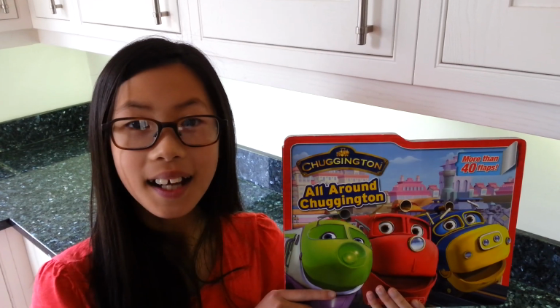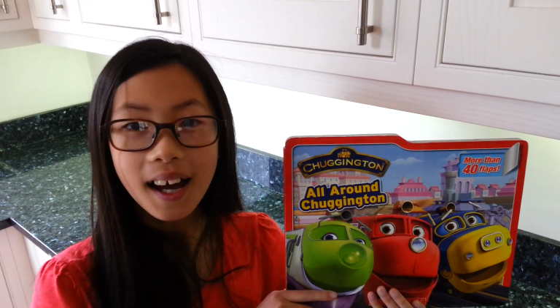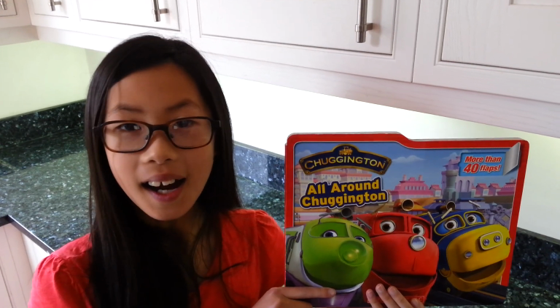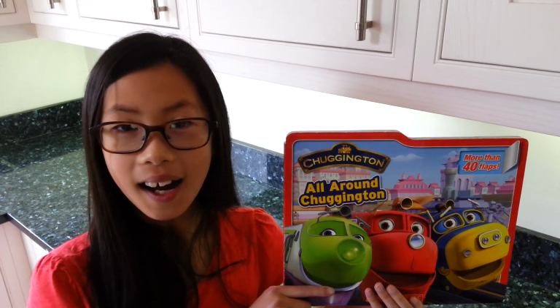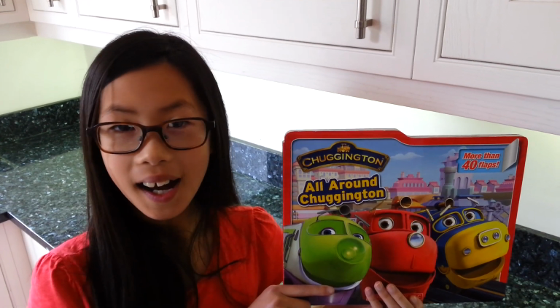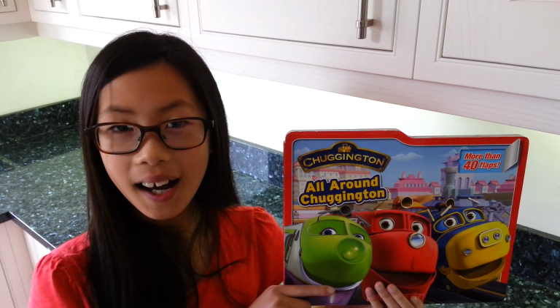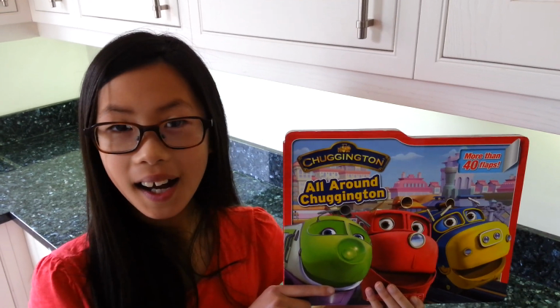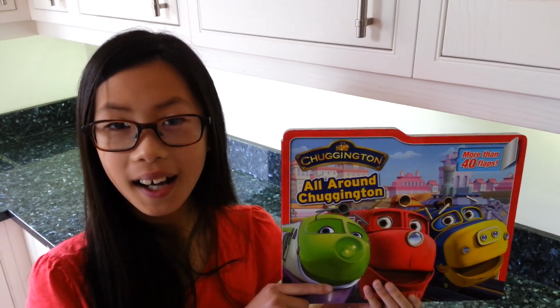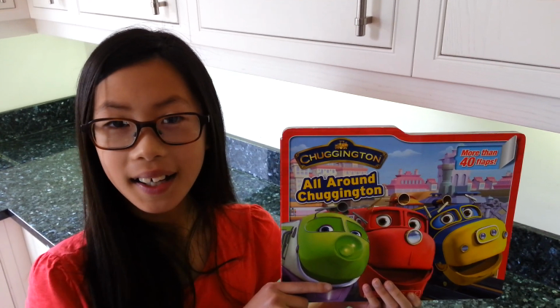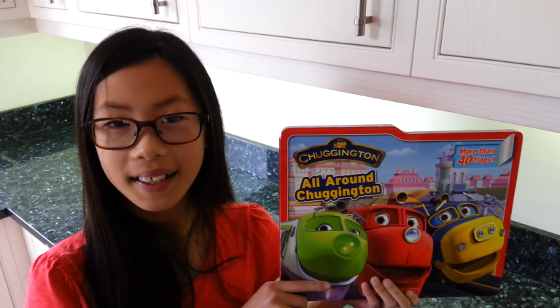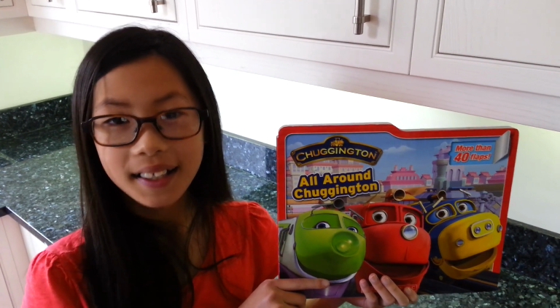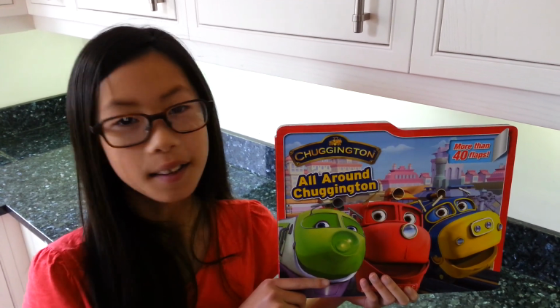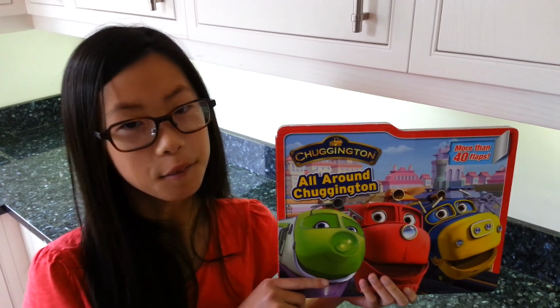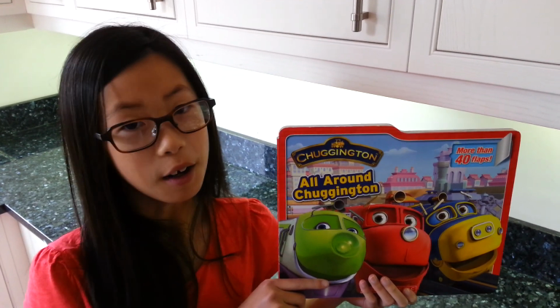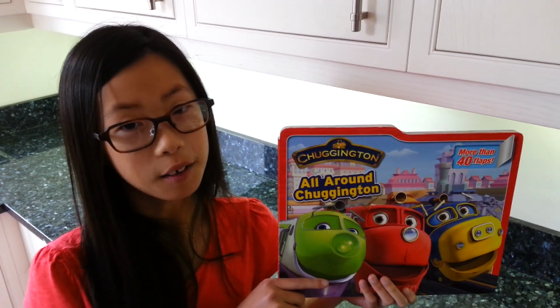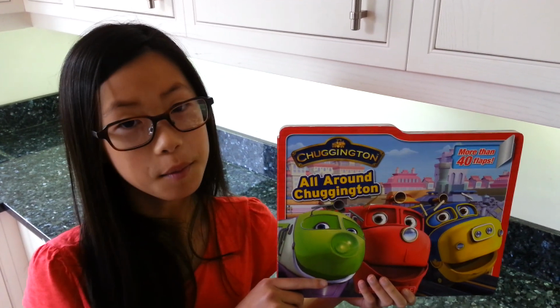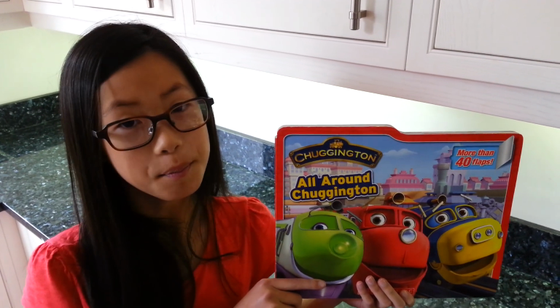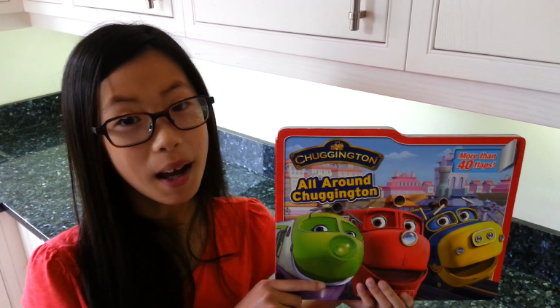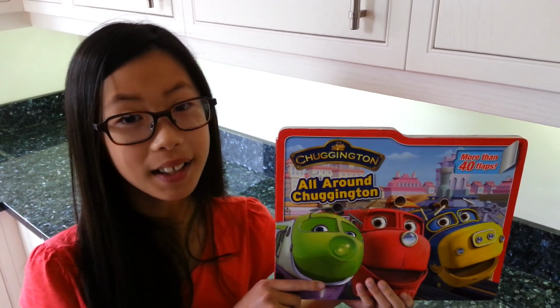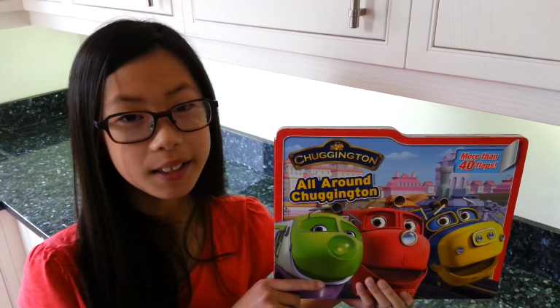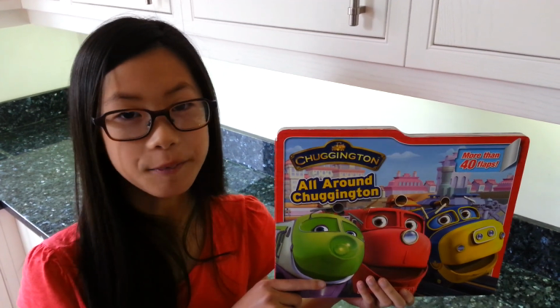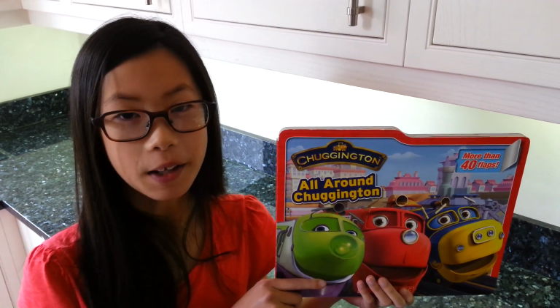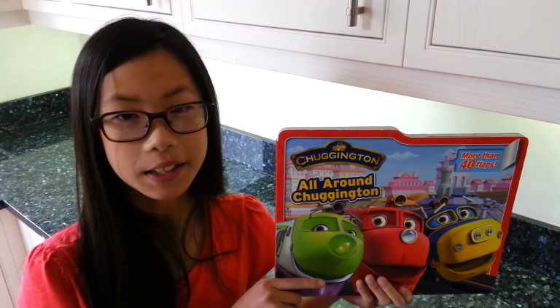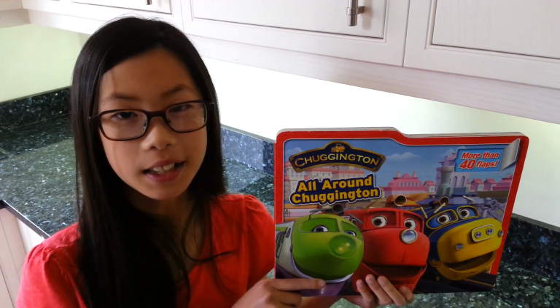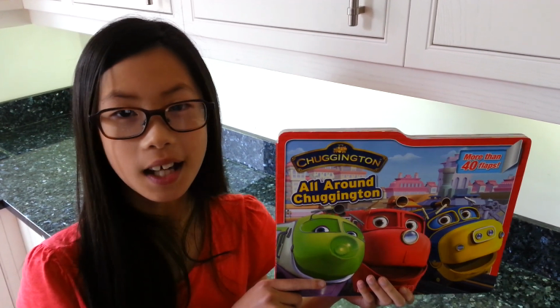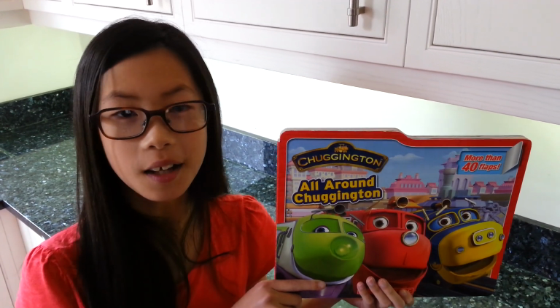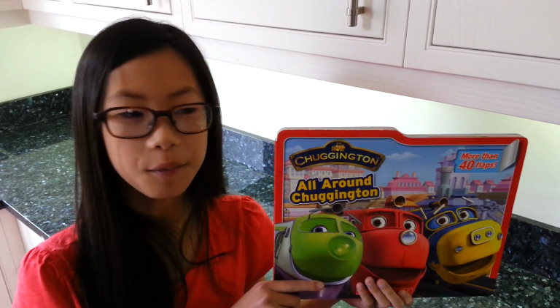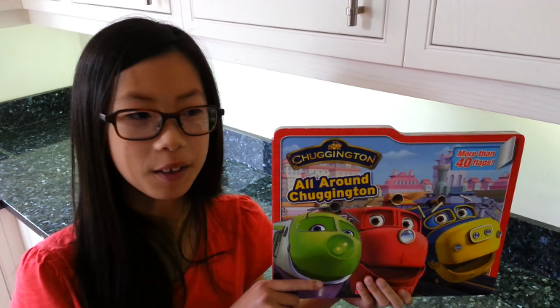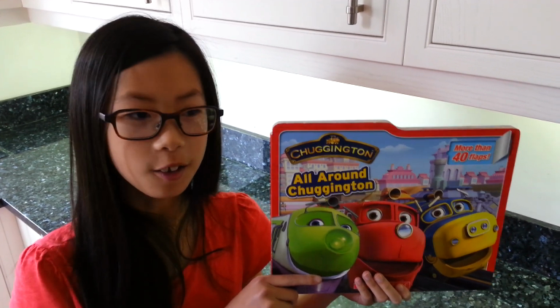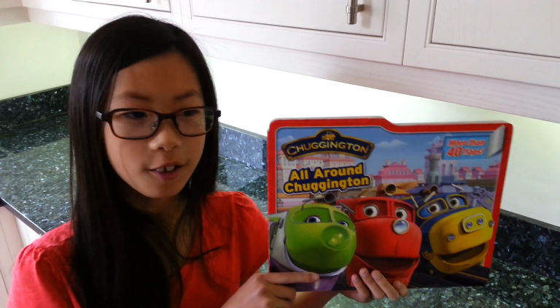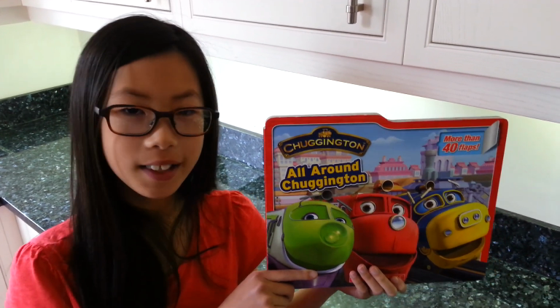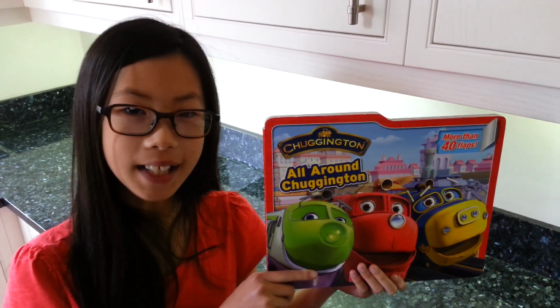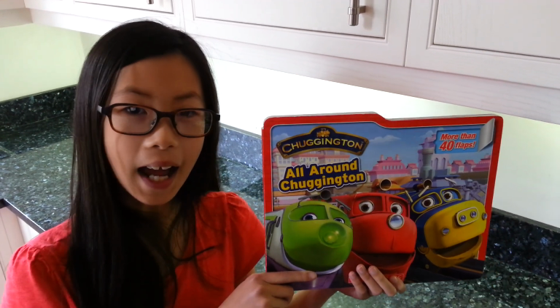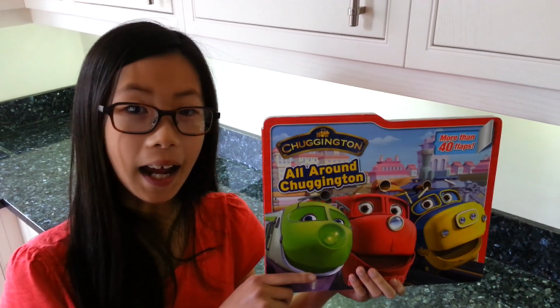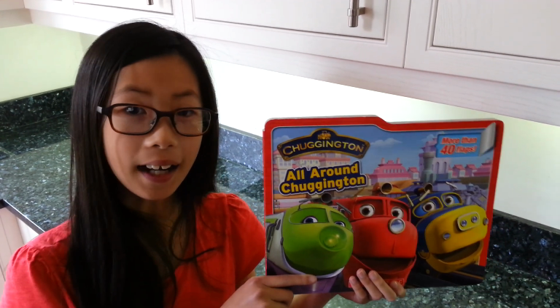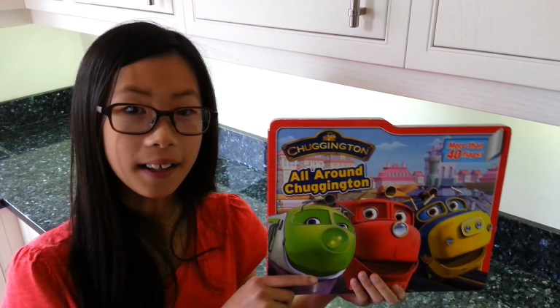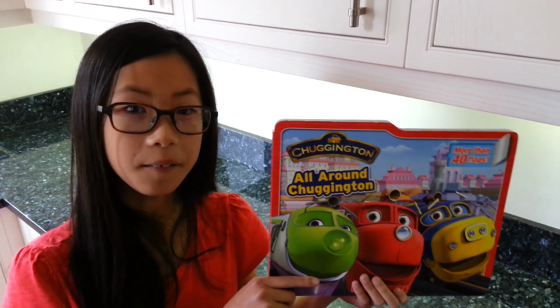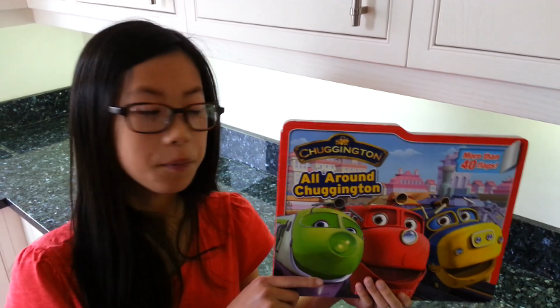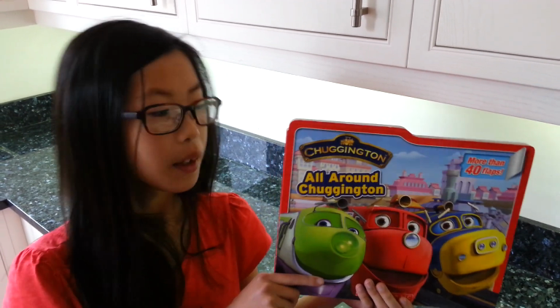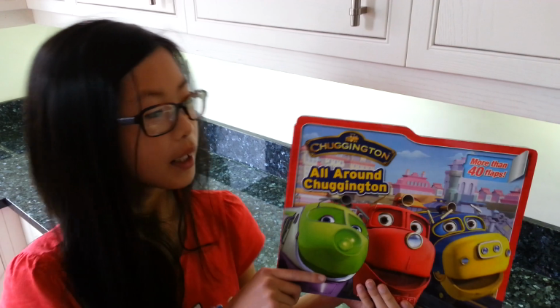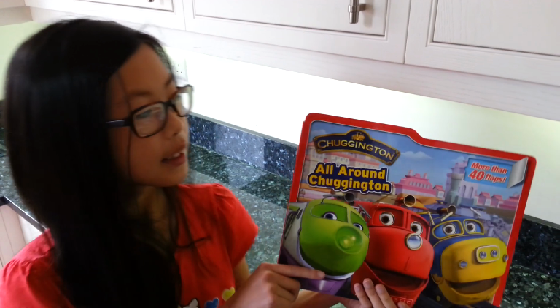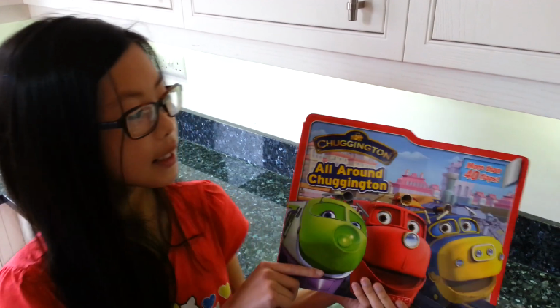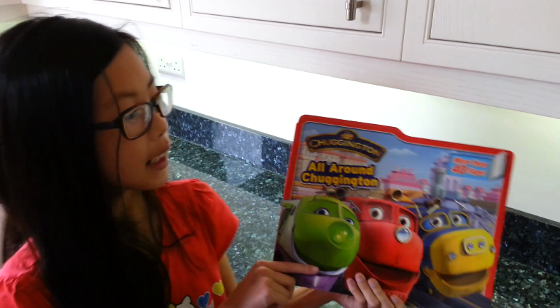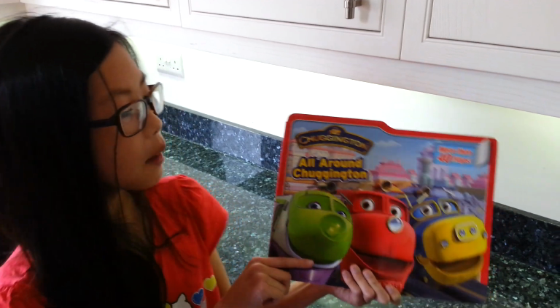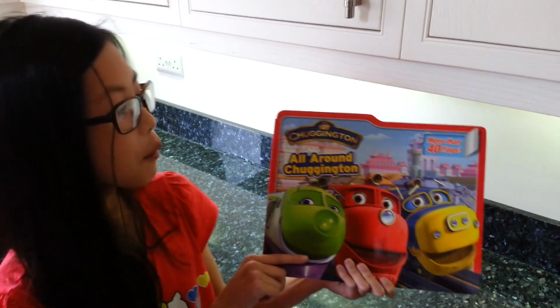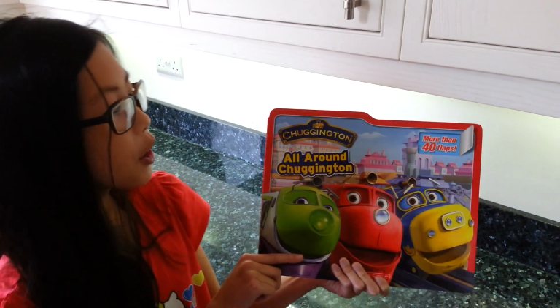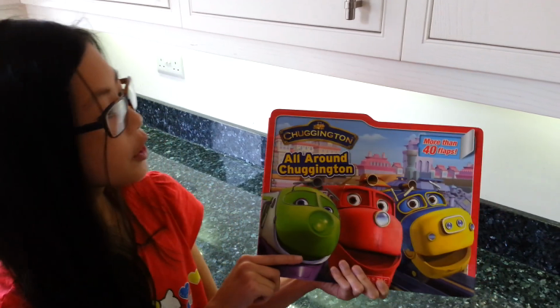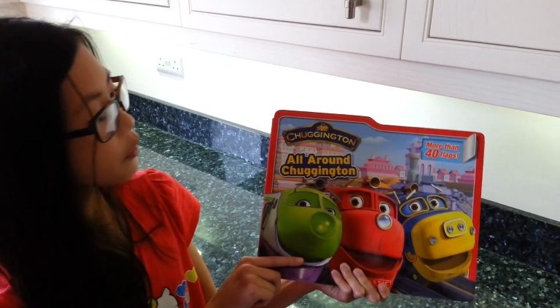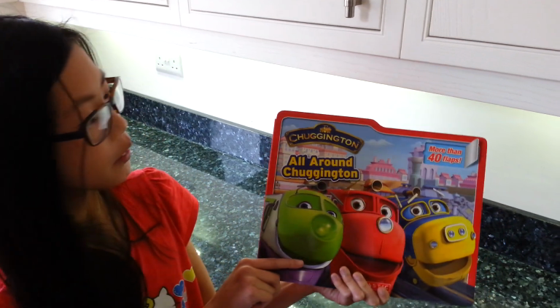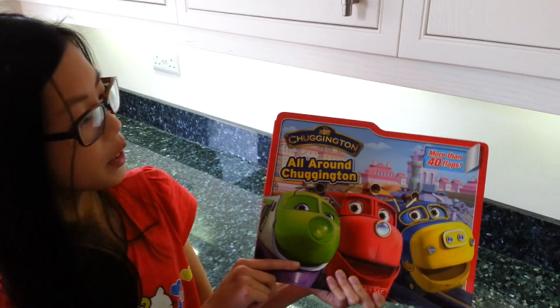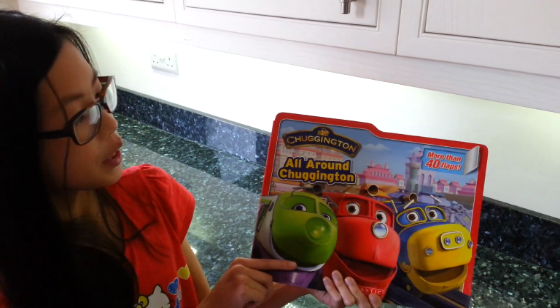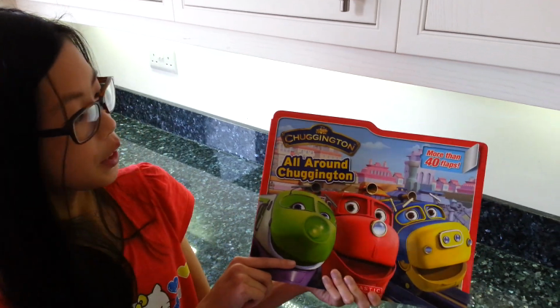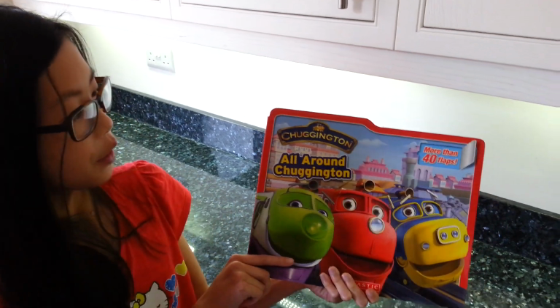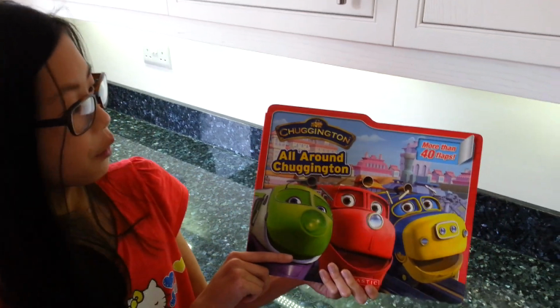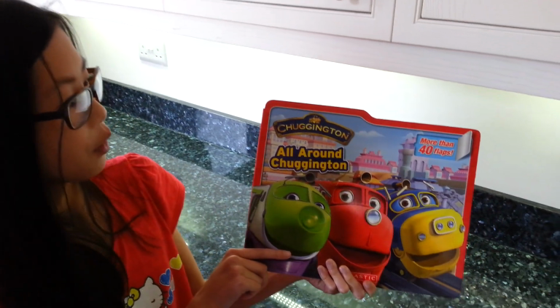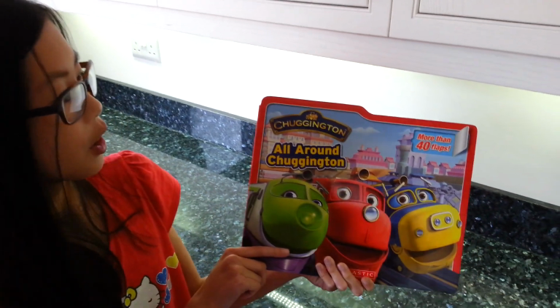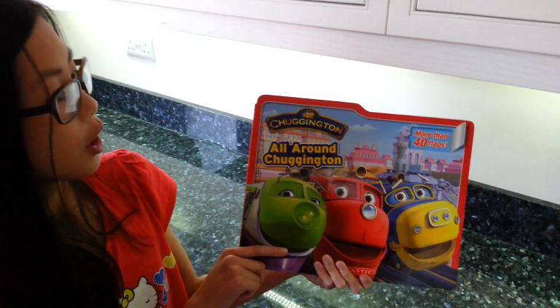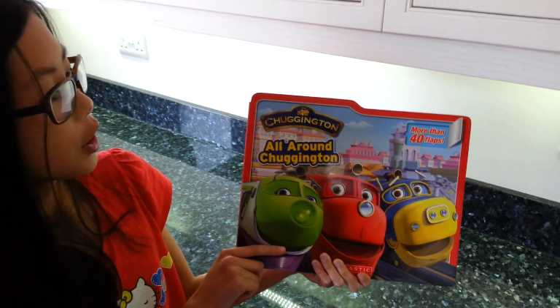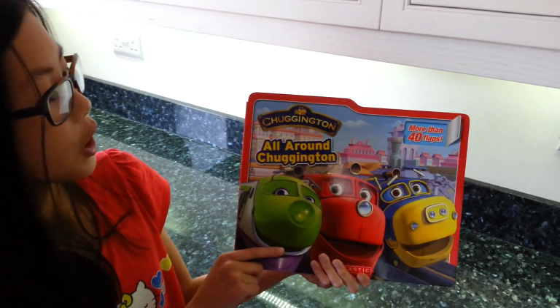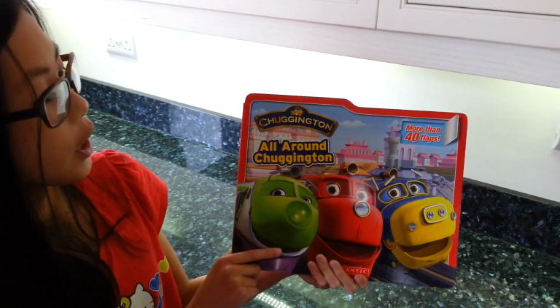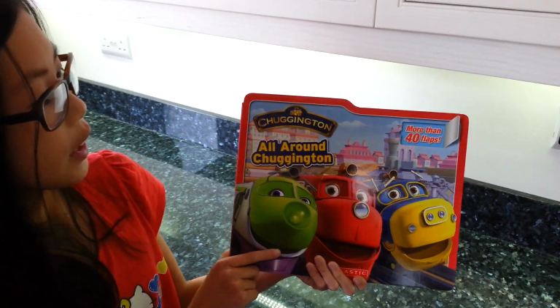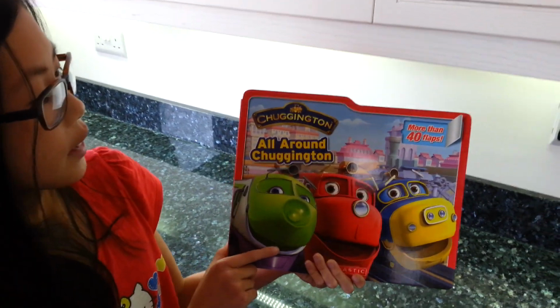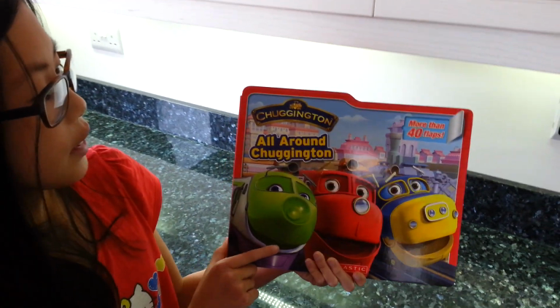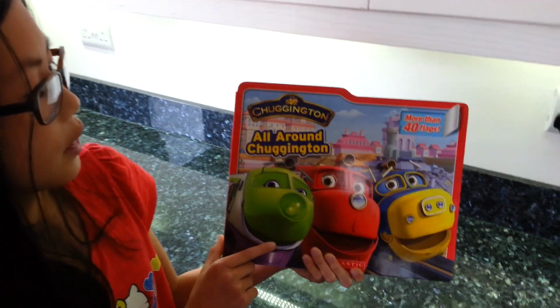Hi! Welcome back to Fun2Learn with Laura Tang. Today I'm going to read to you Chuggington.